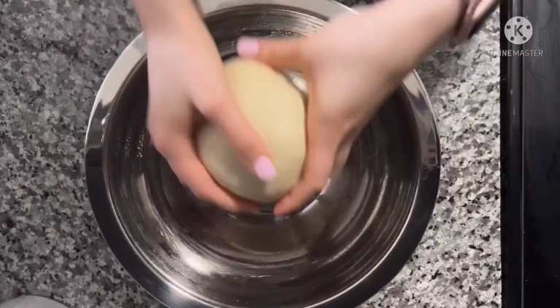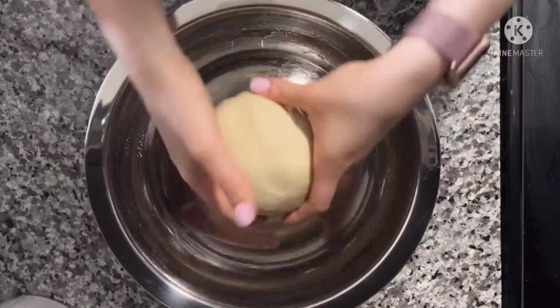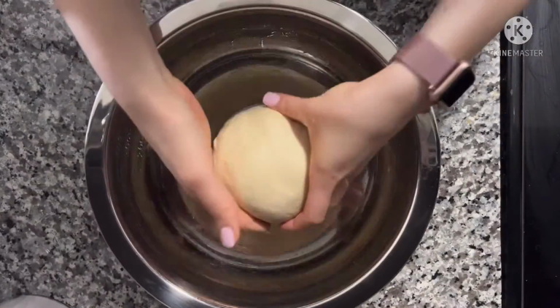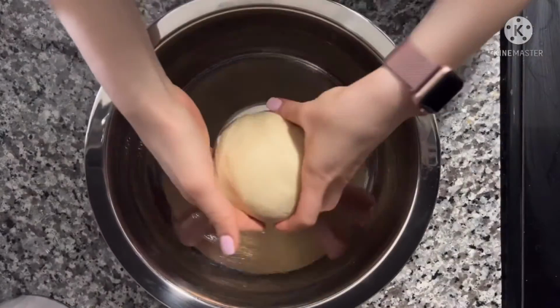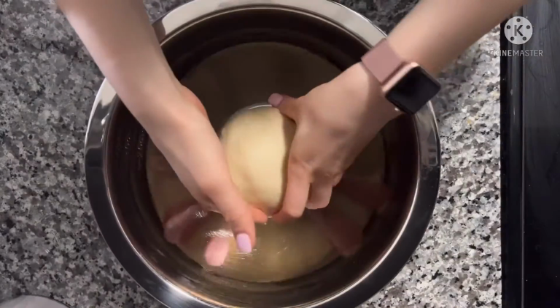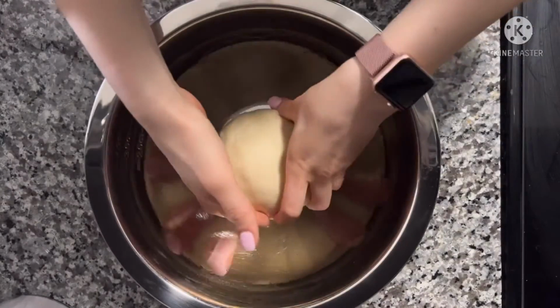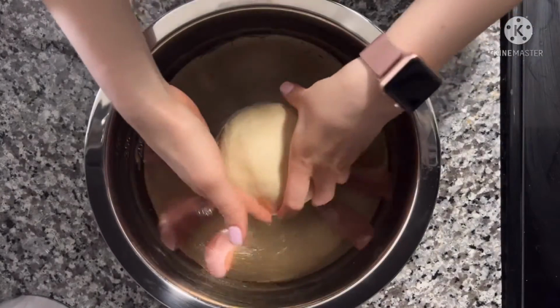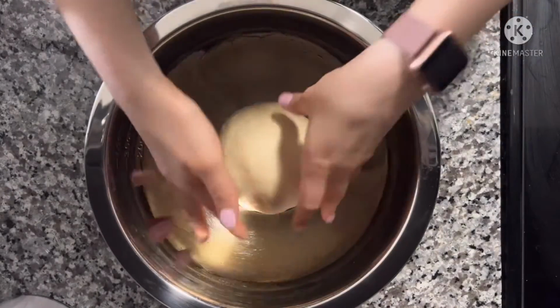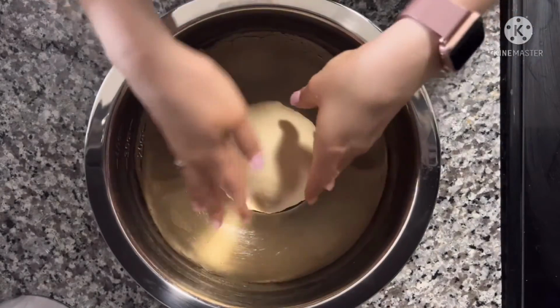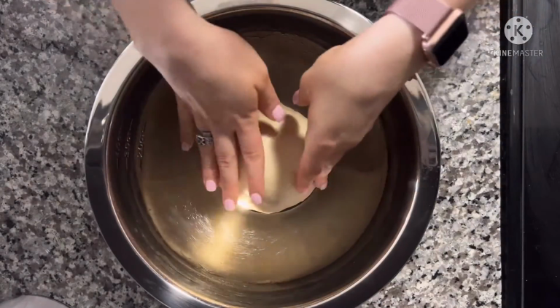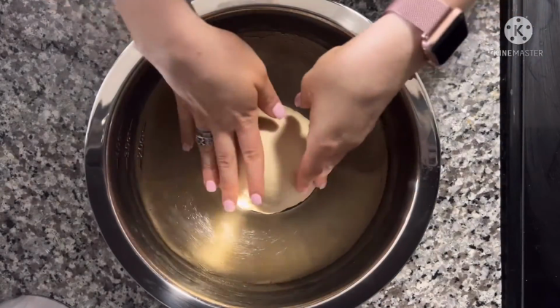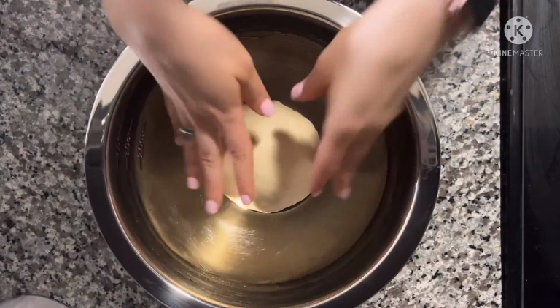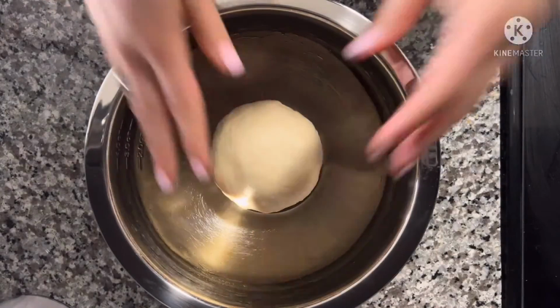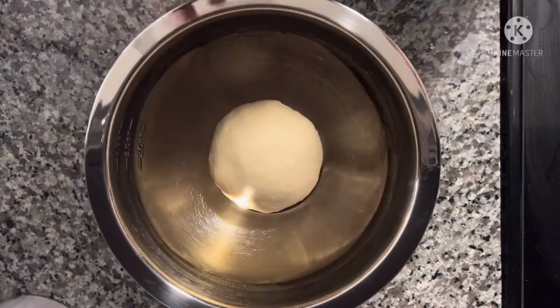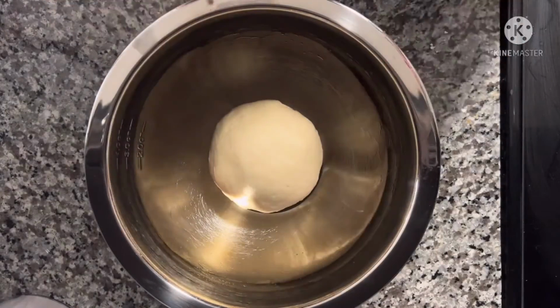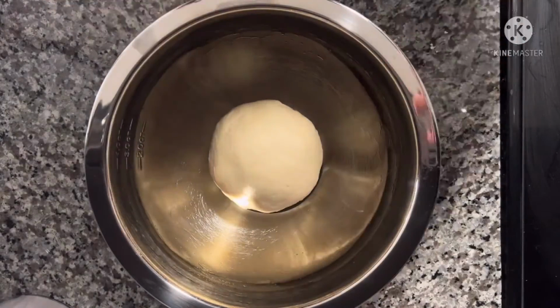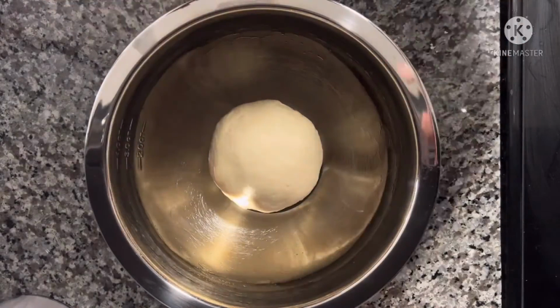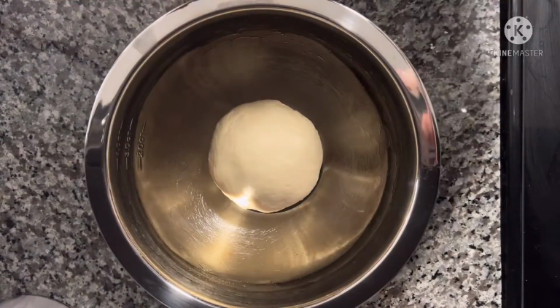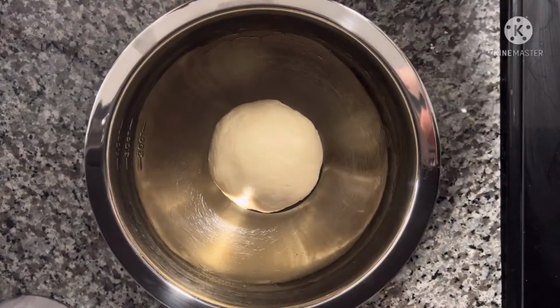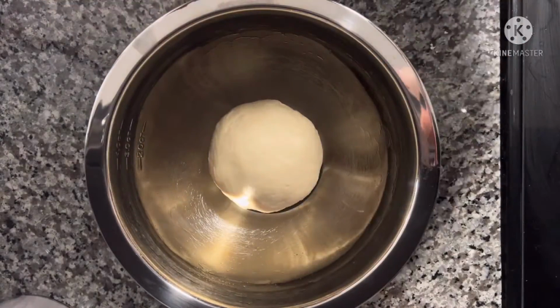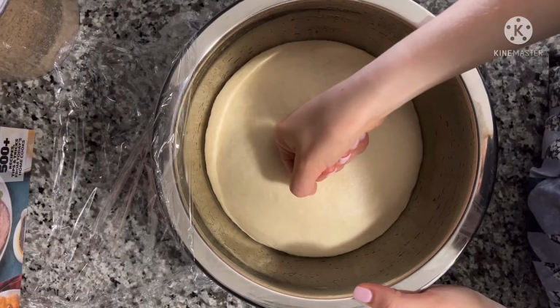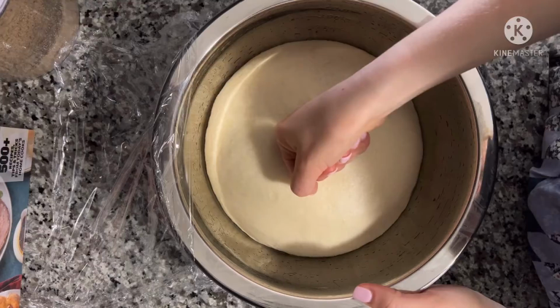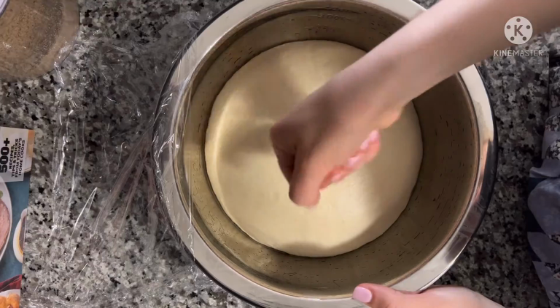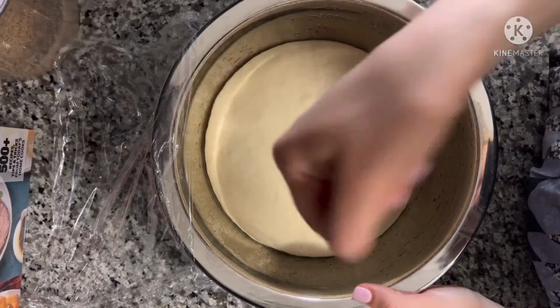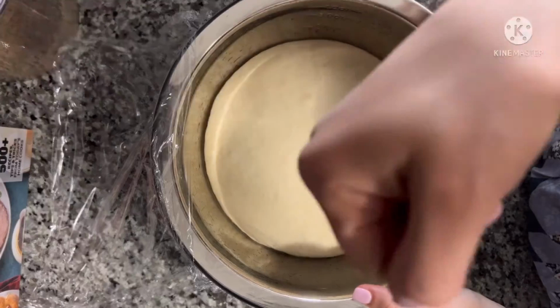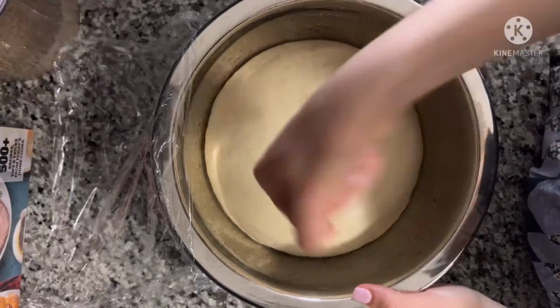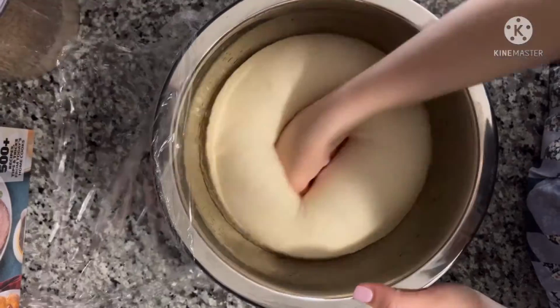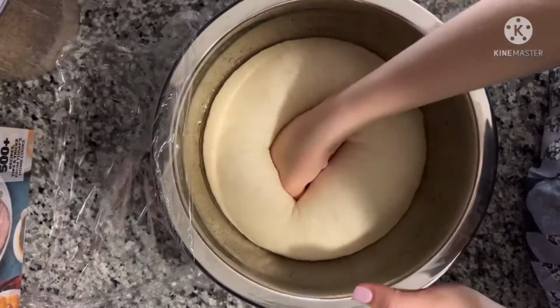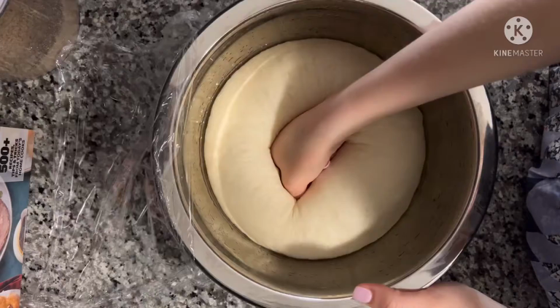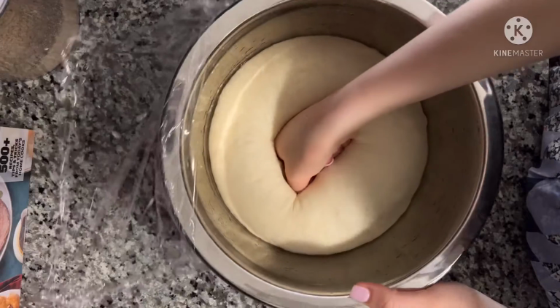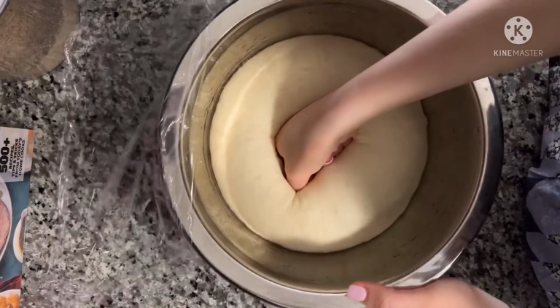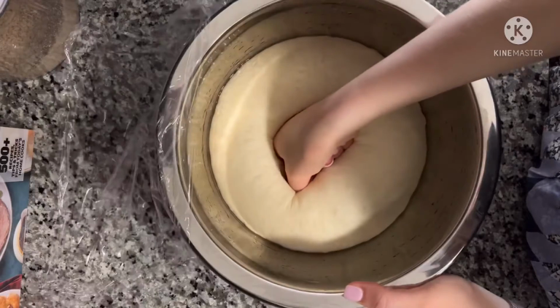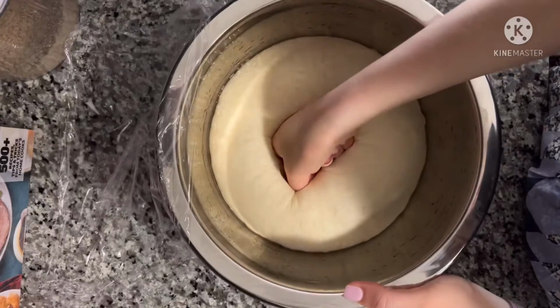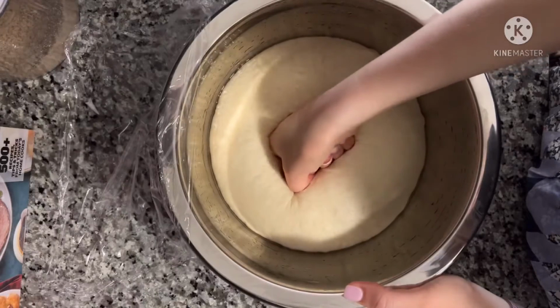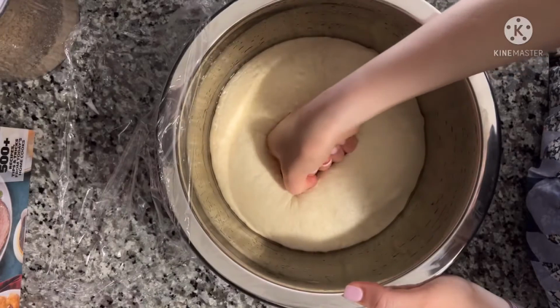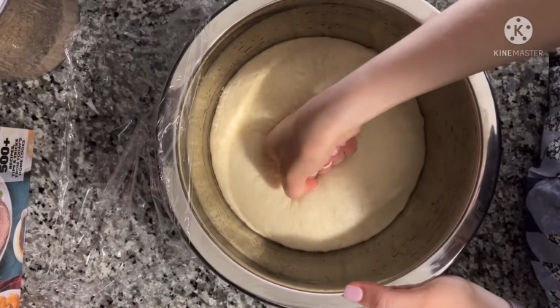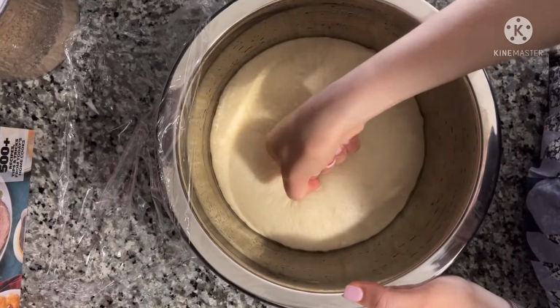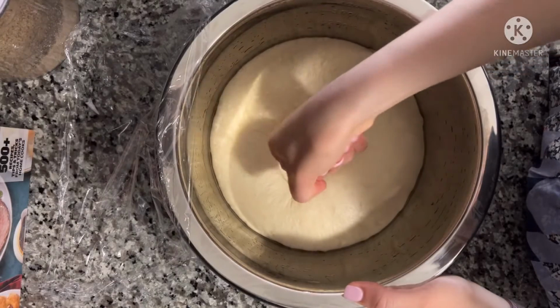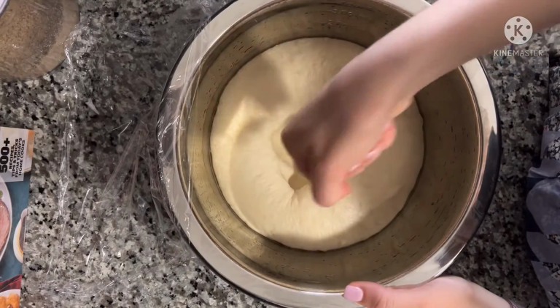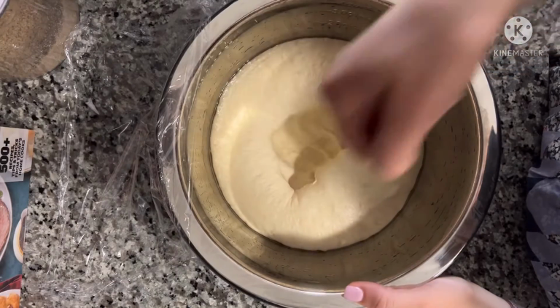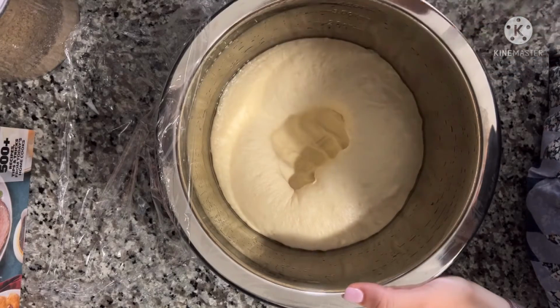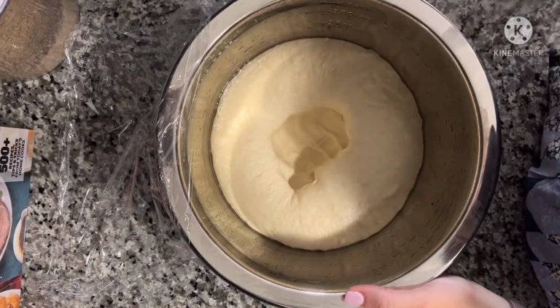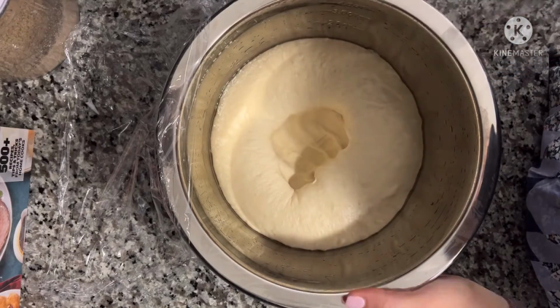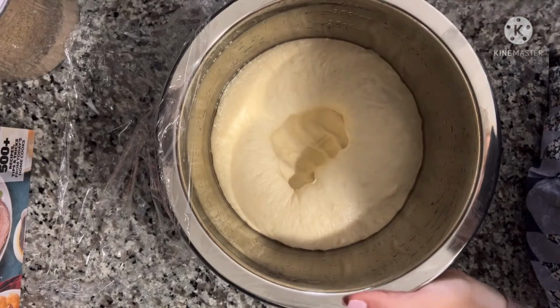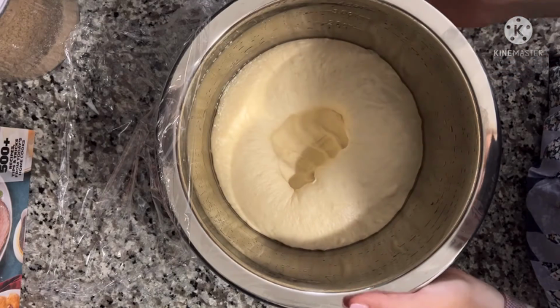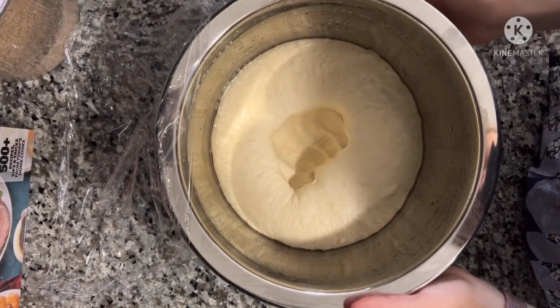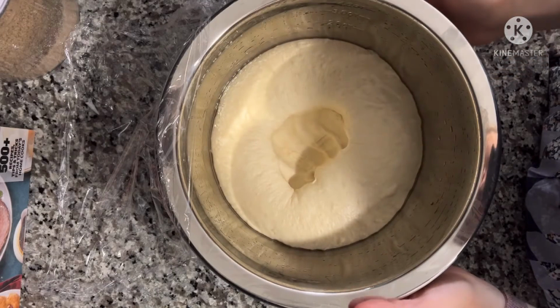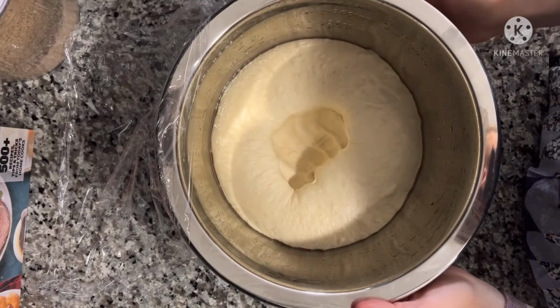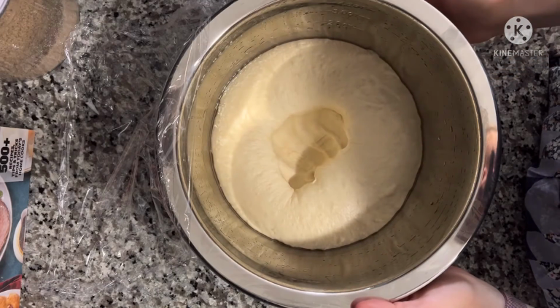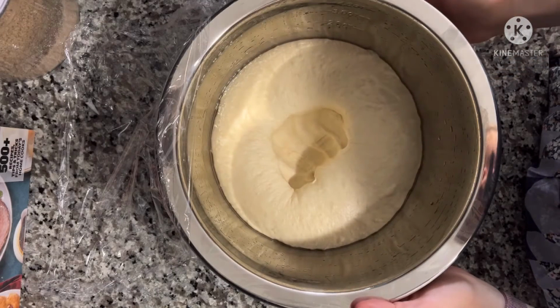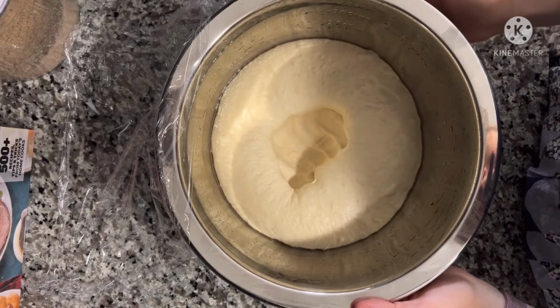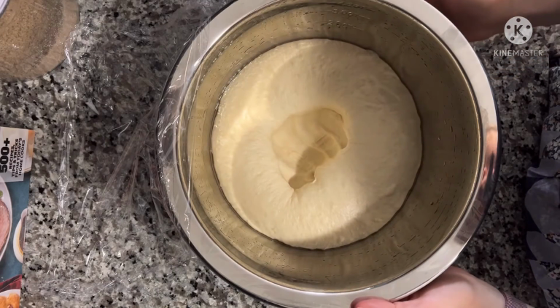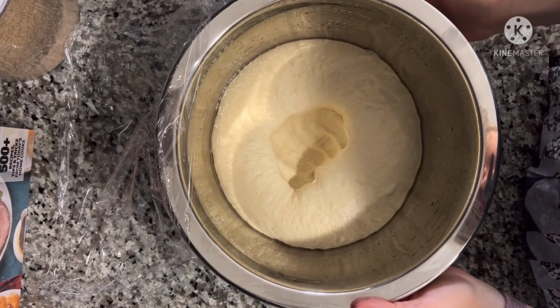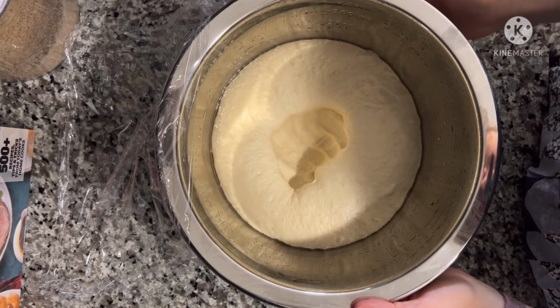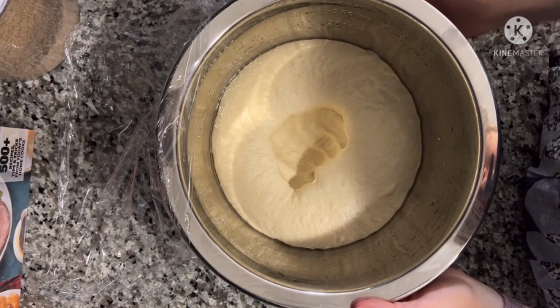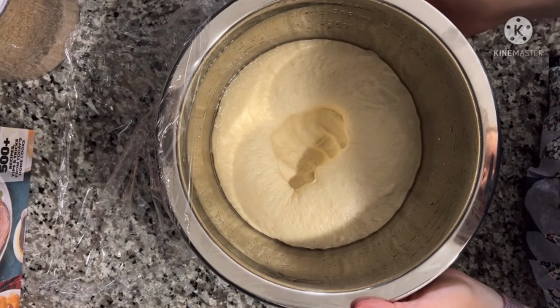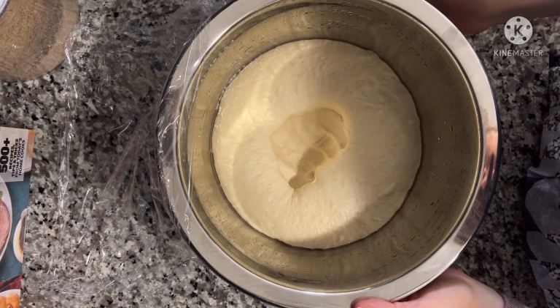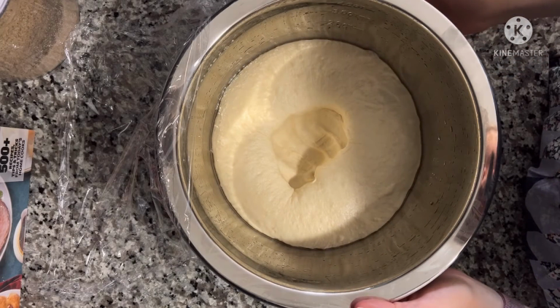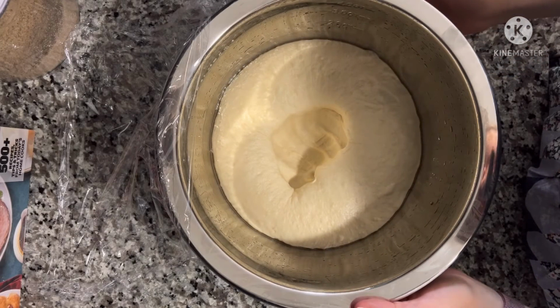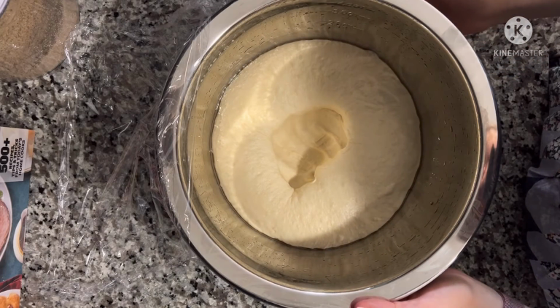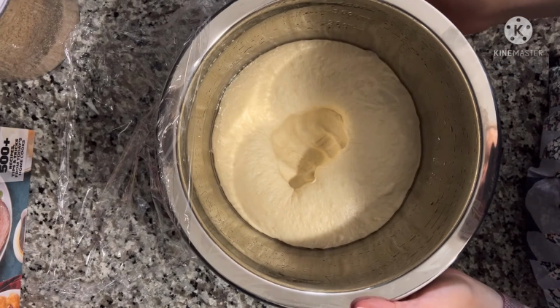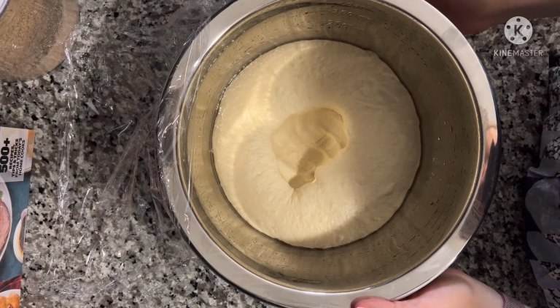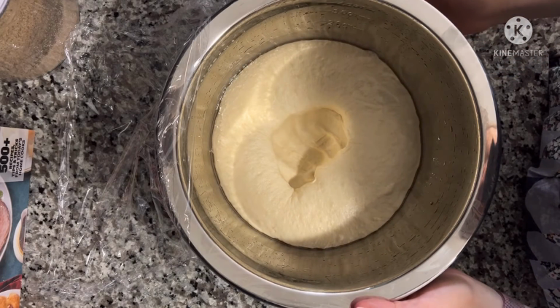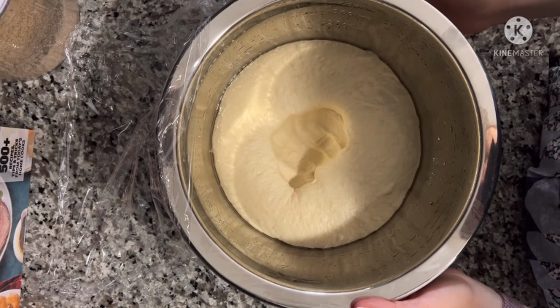Then you want to place the dough in the greased bowl, cover it, and let it rise till double in size. Then punch the dough down.